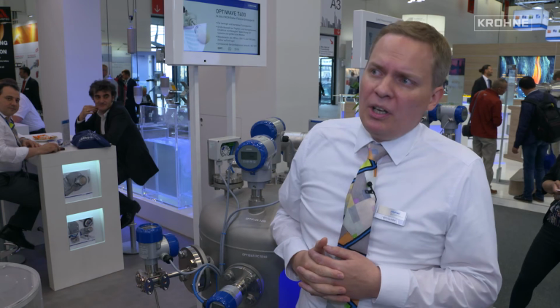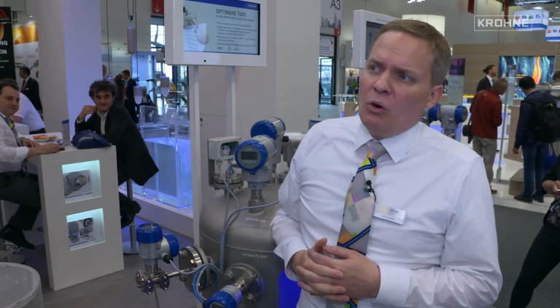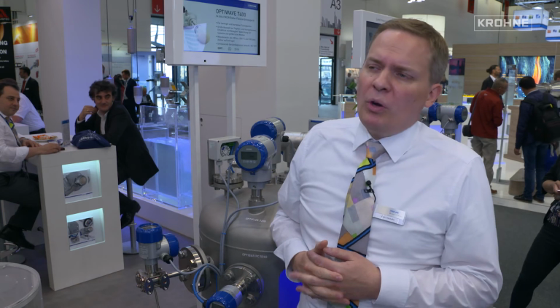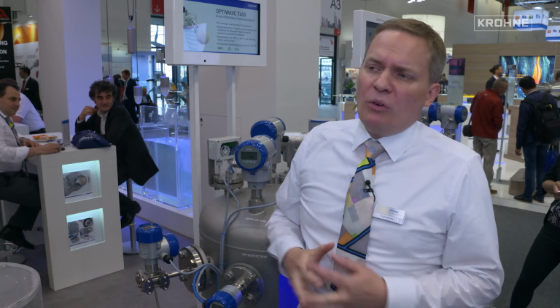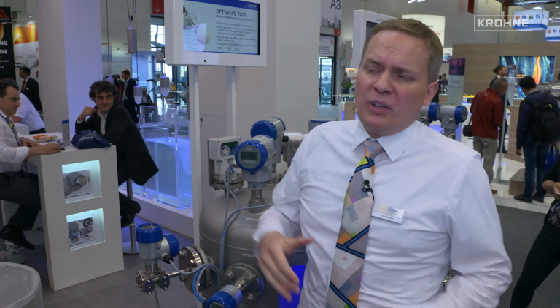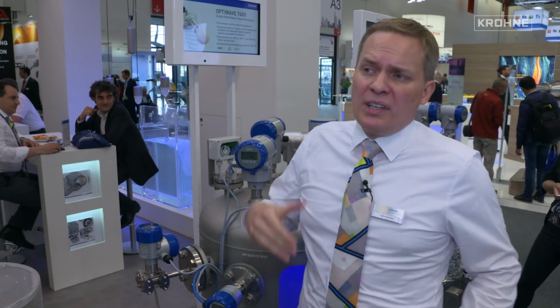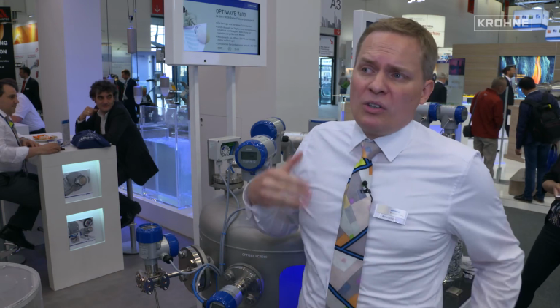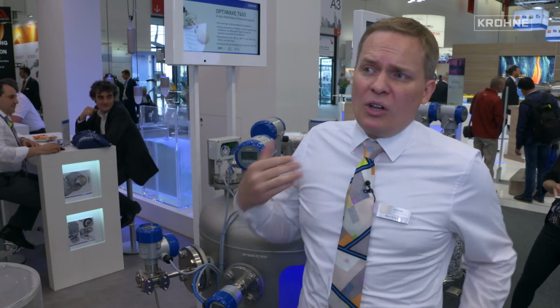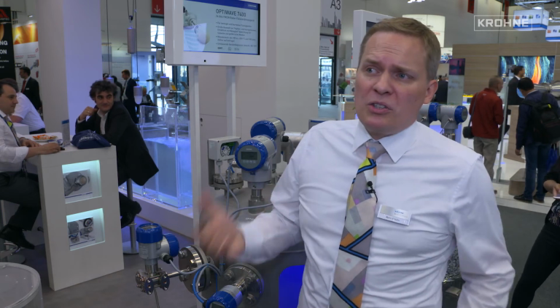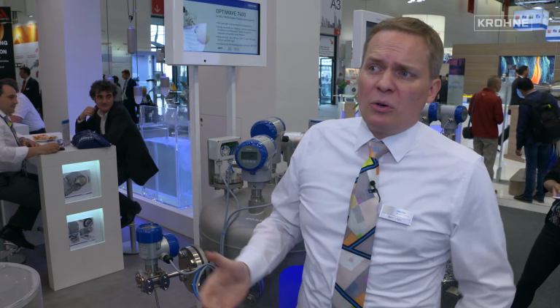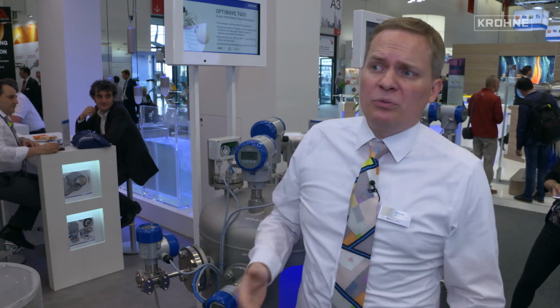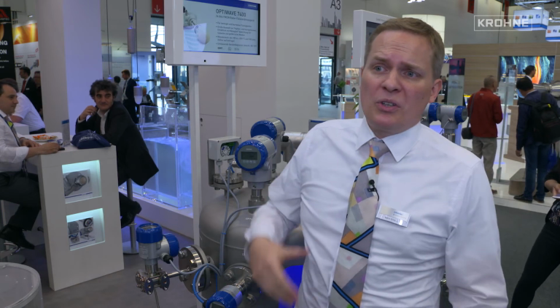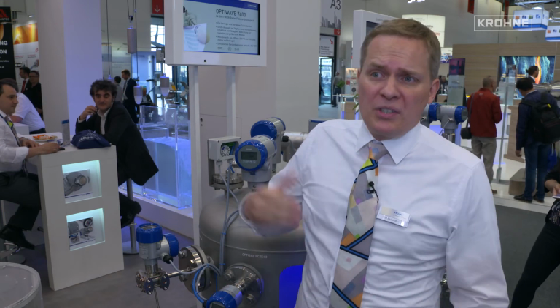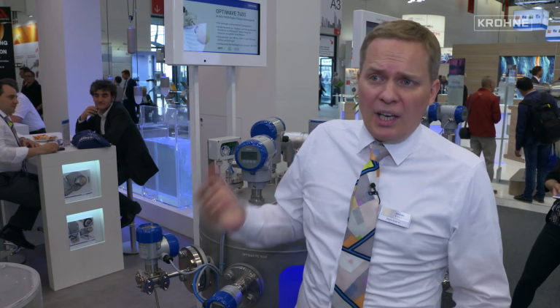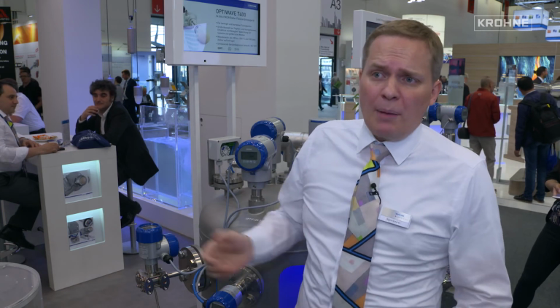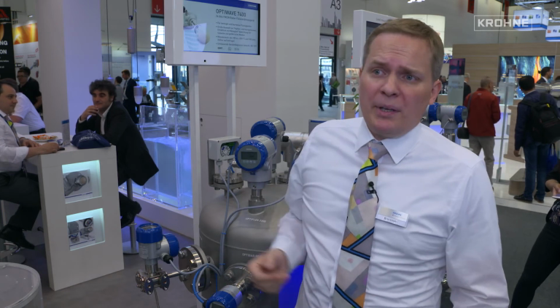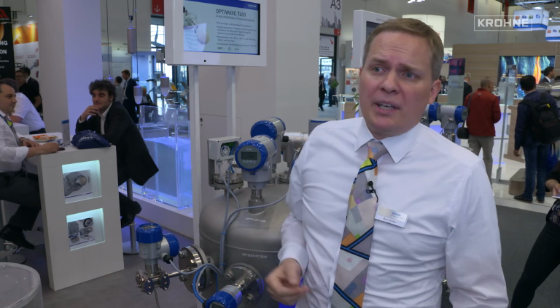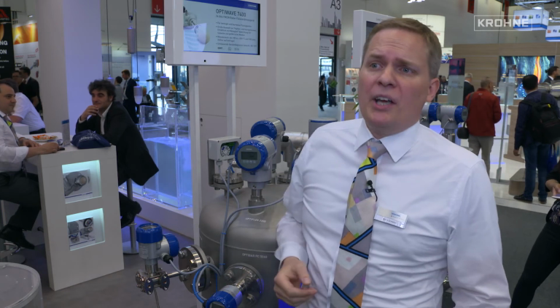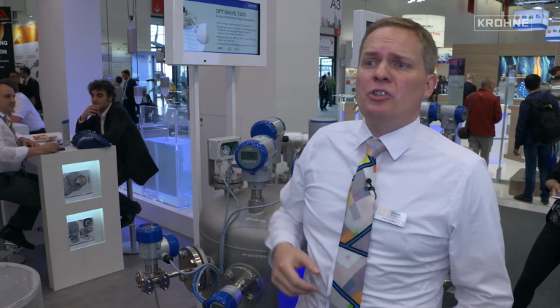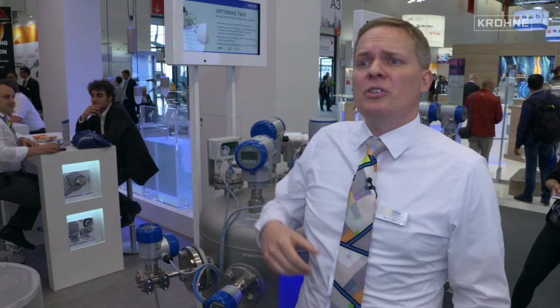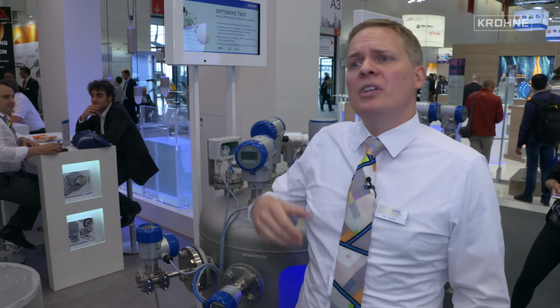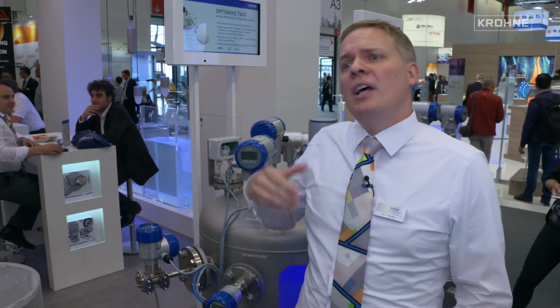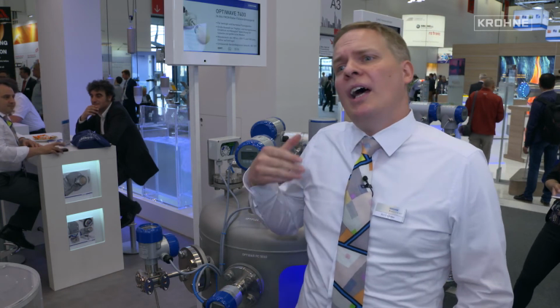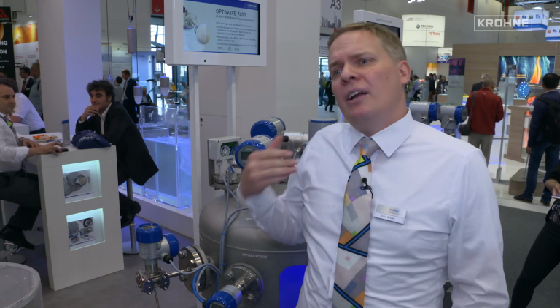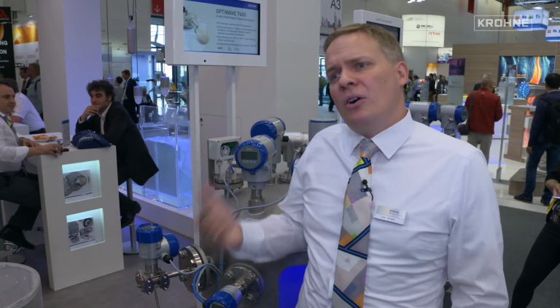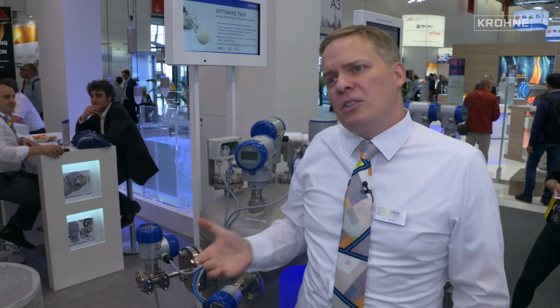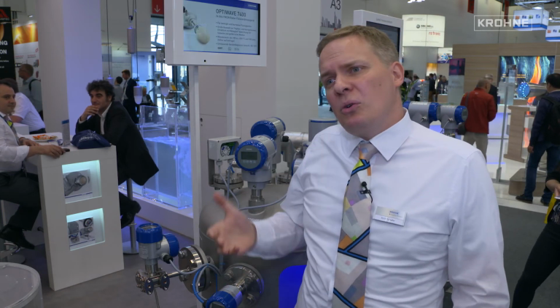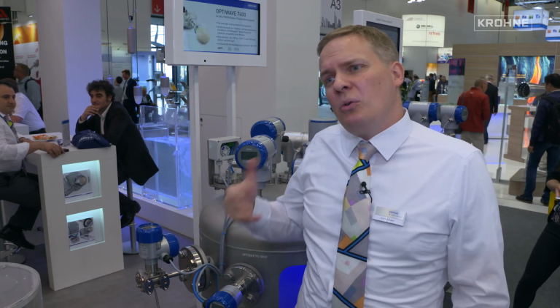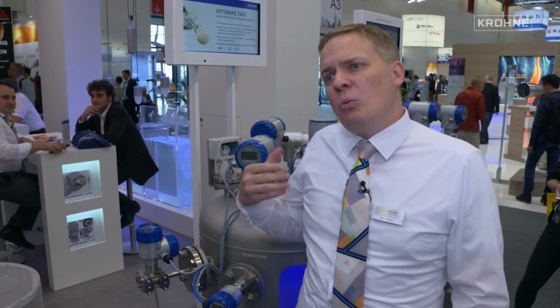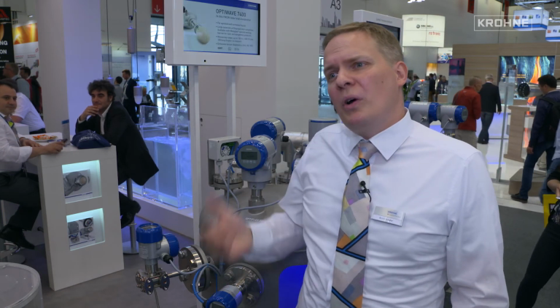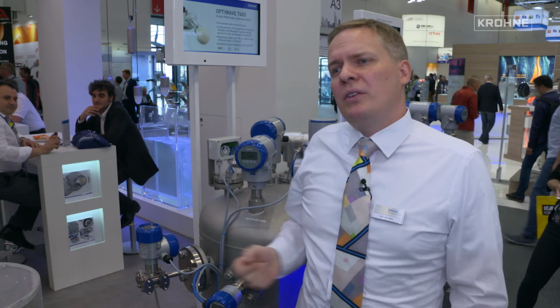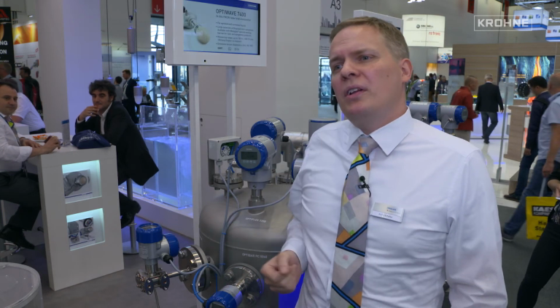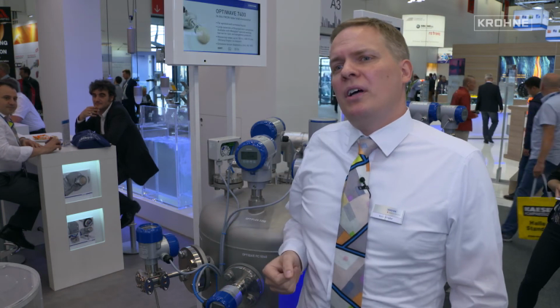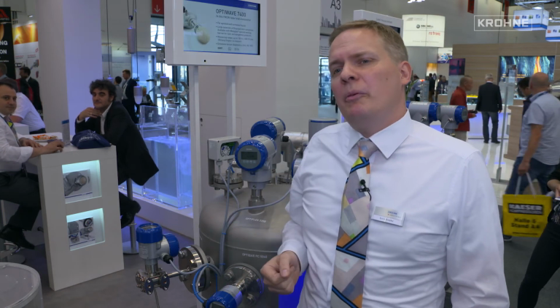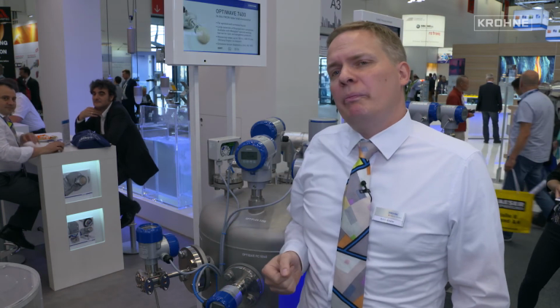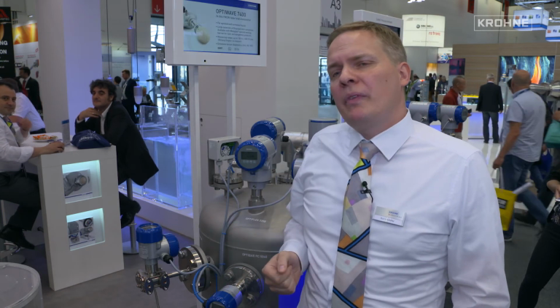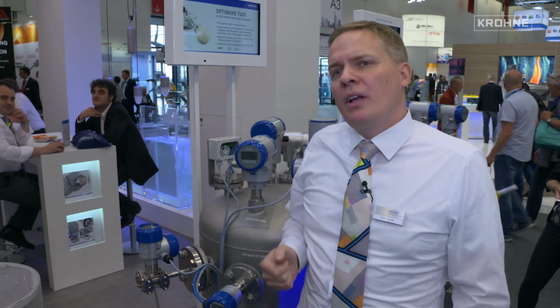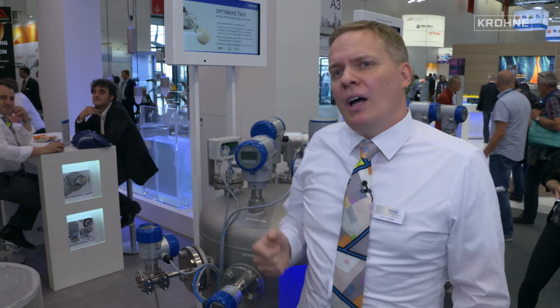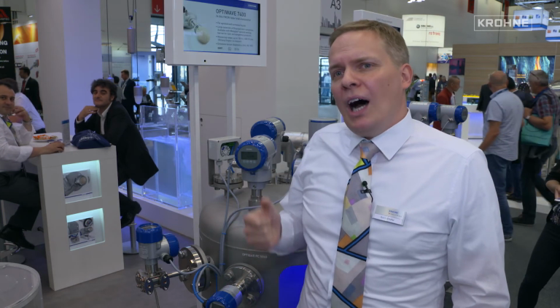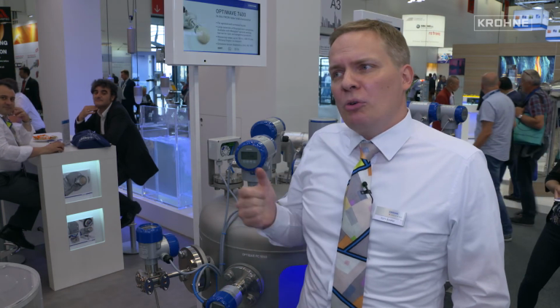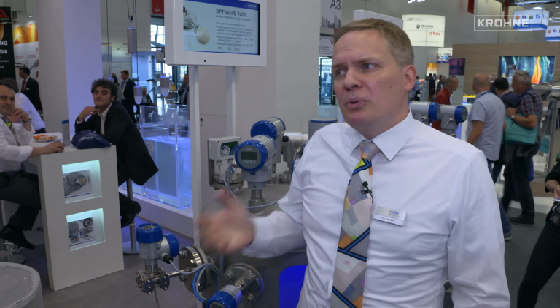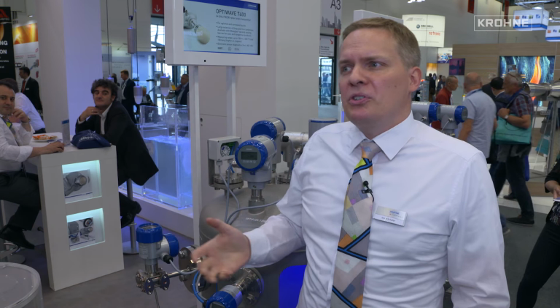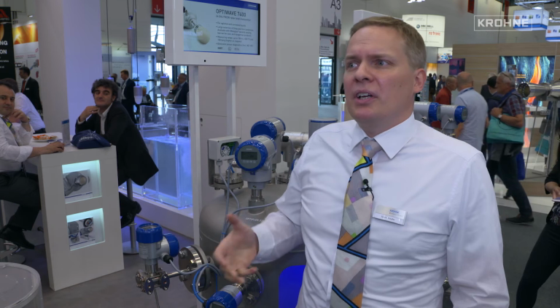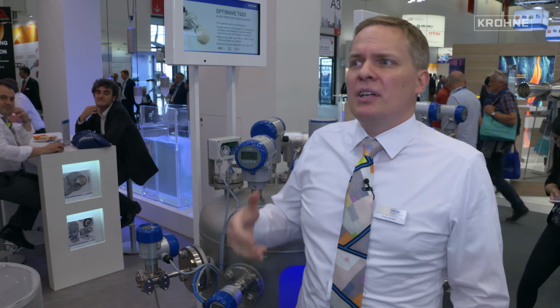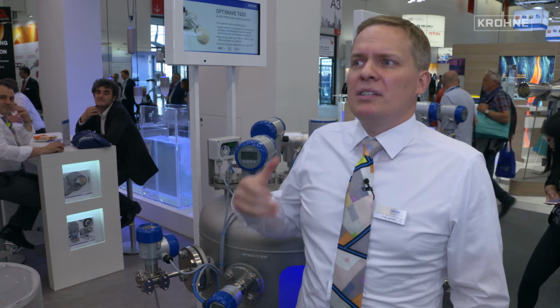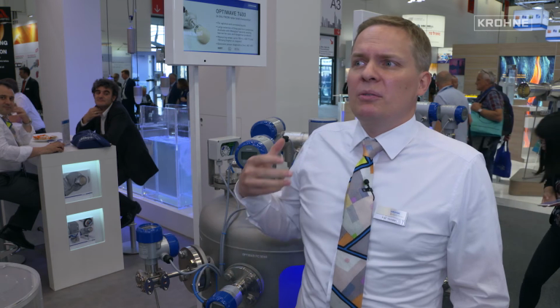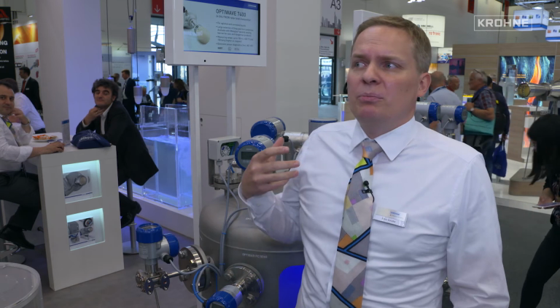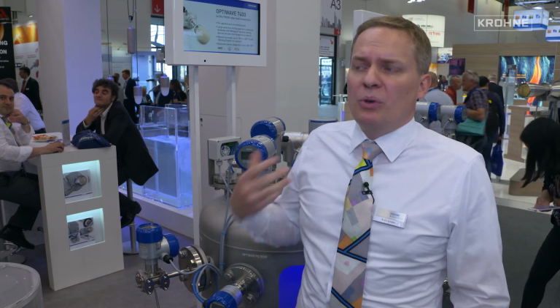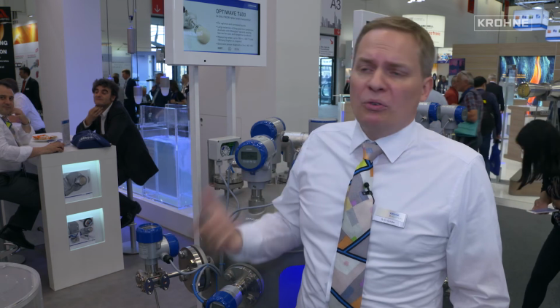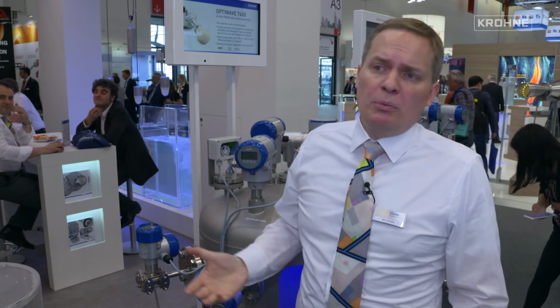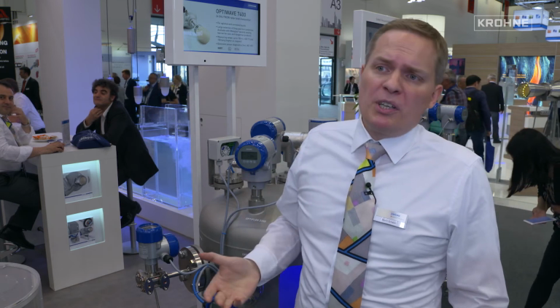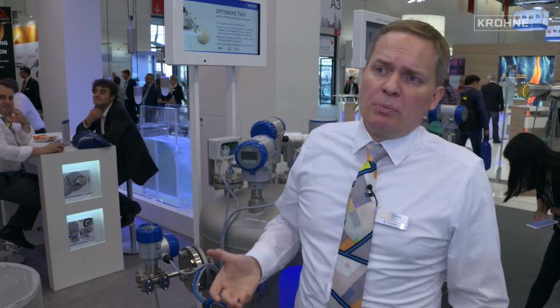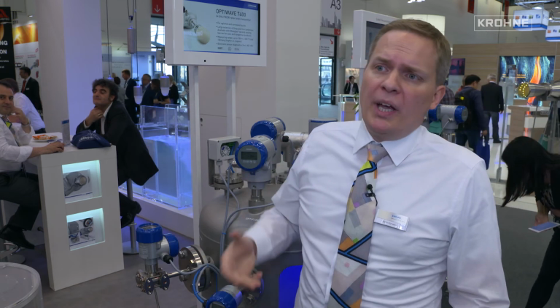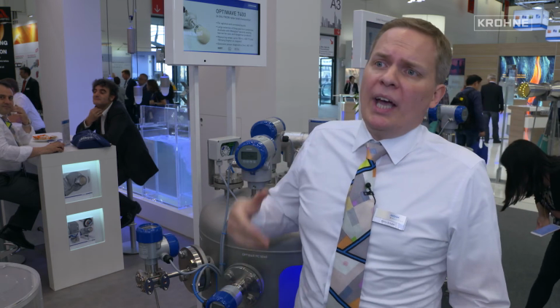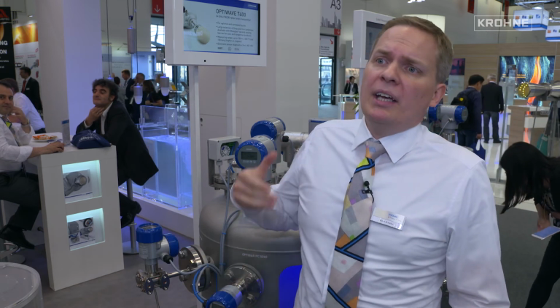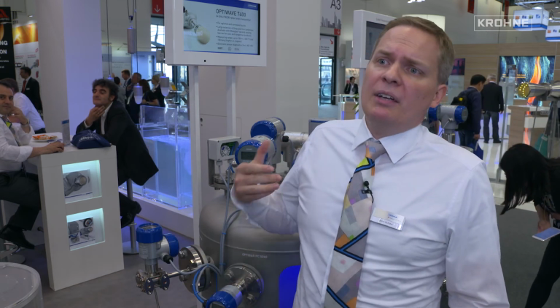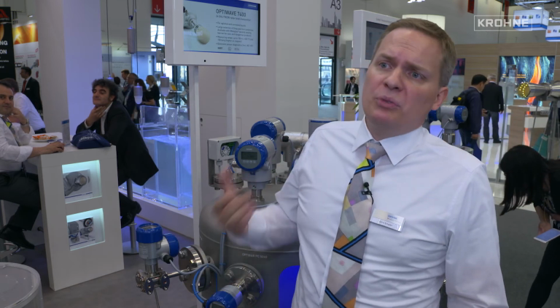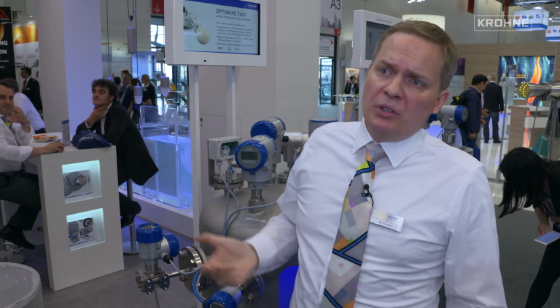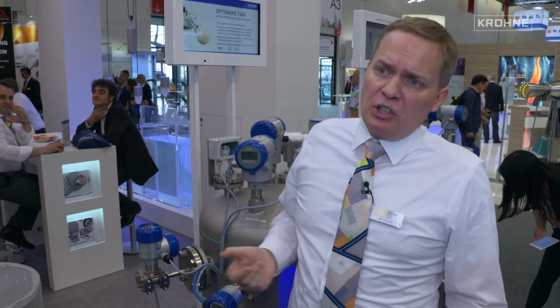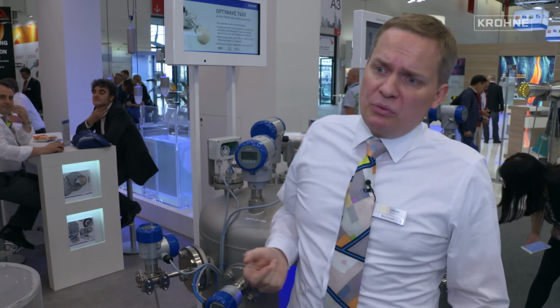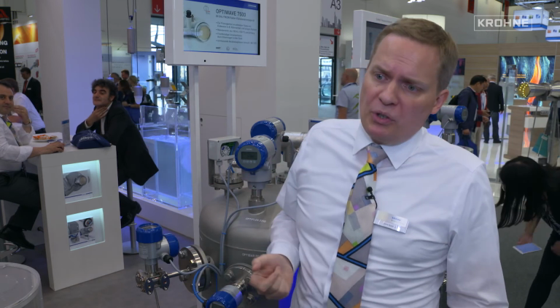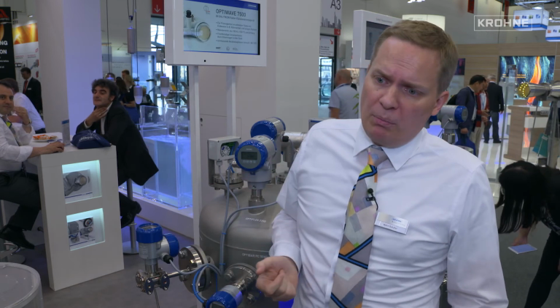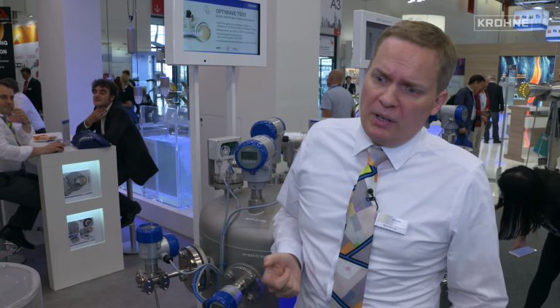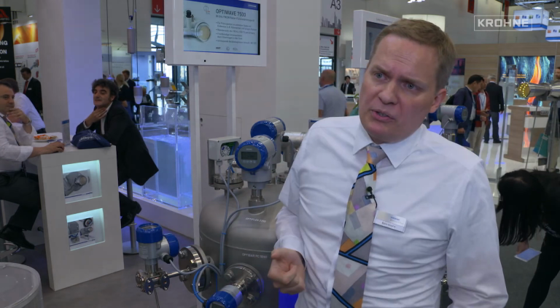We offer this also for ZIL applications and also with output signals in PROFIBUS PA and foundation fieldbus.